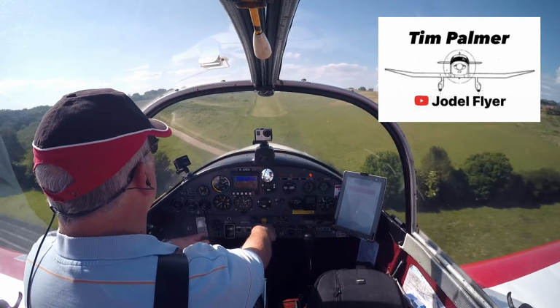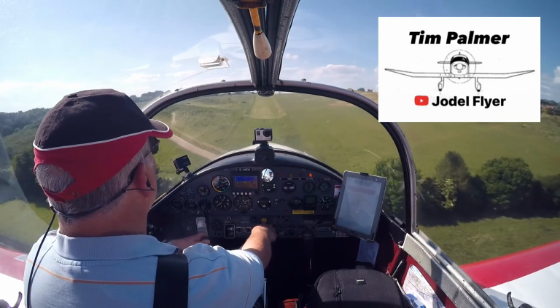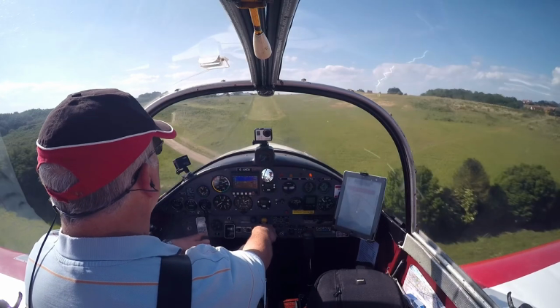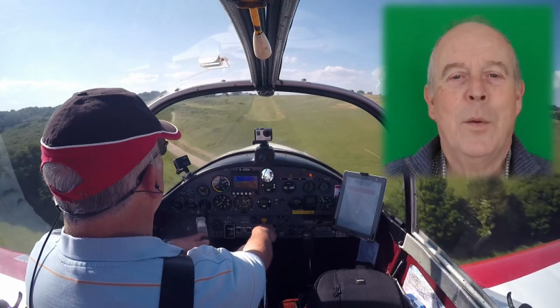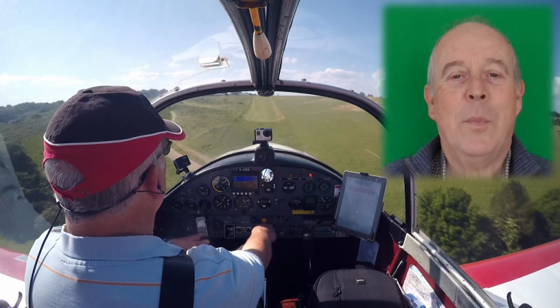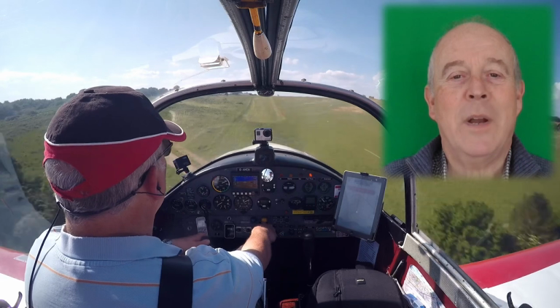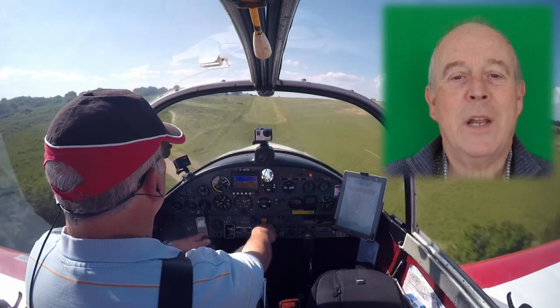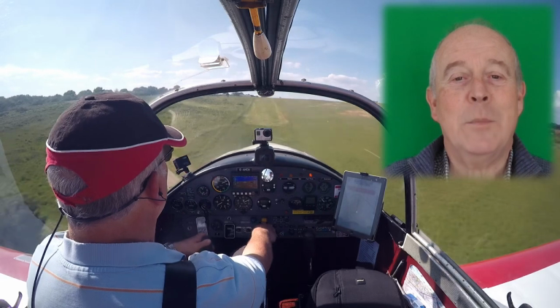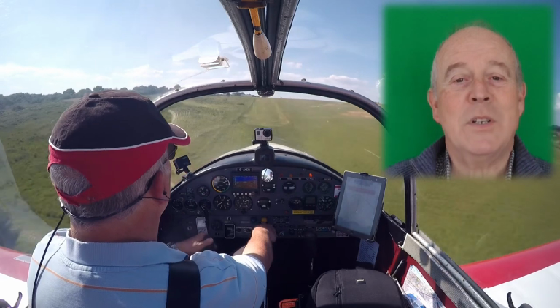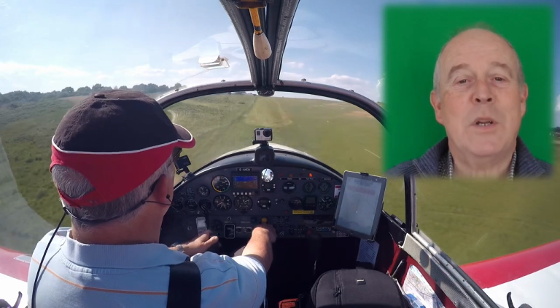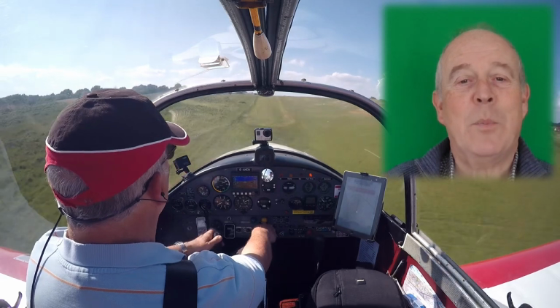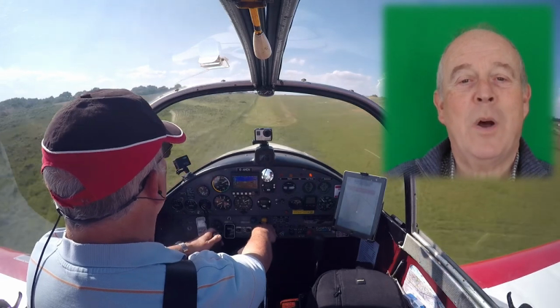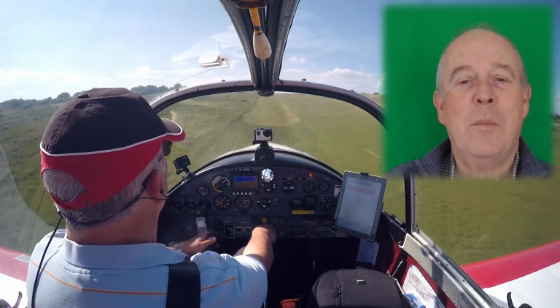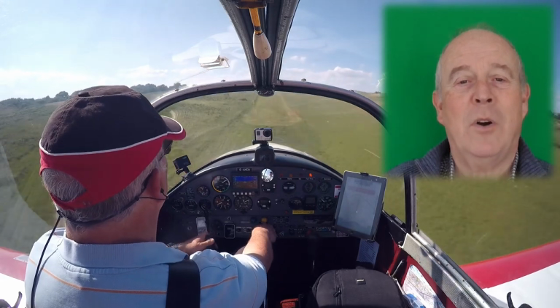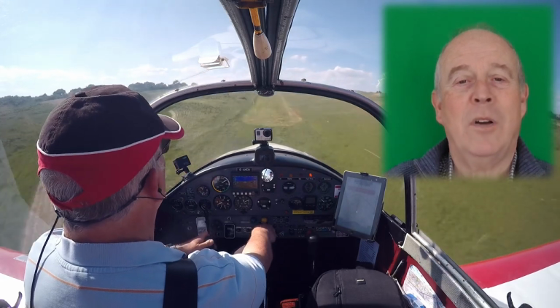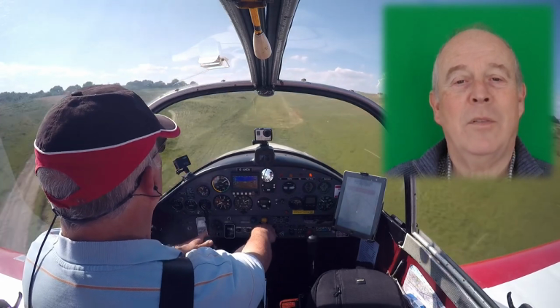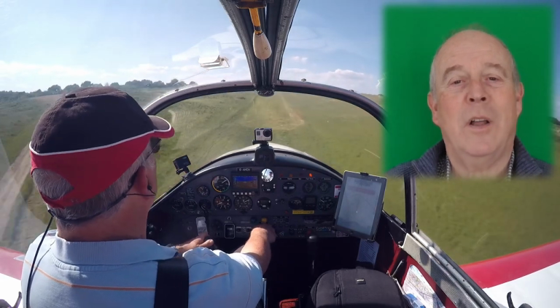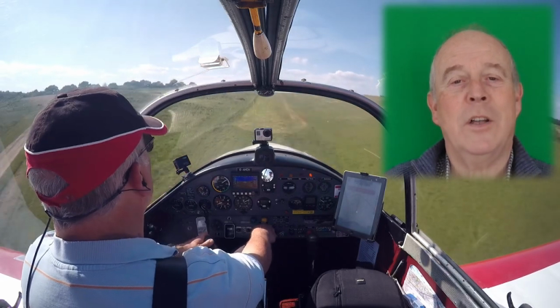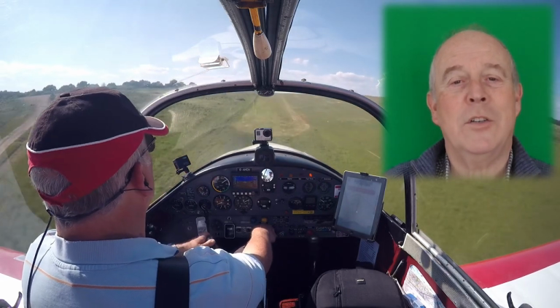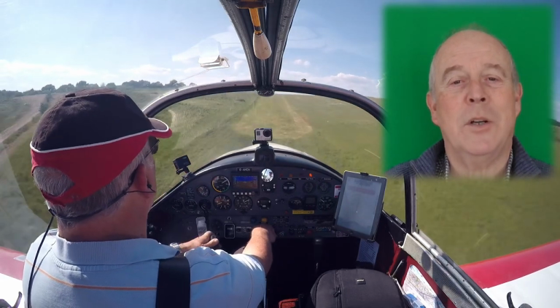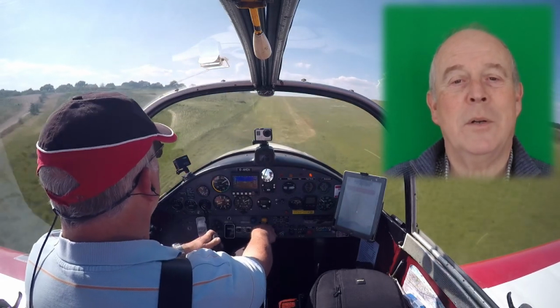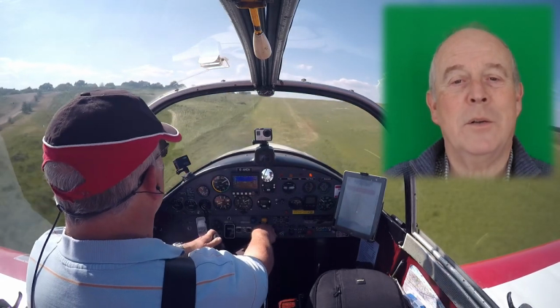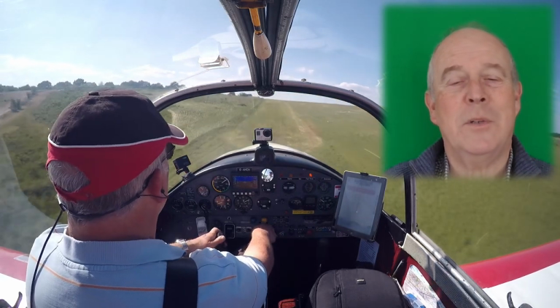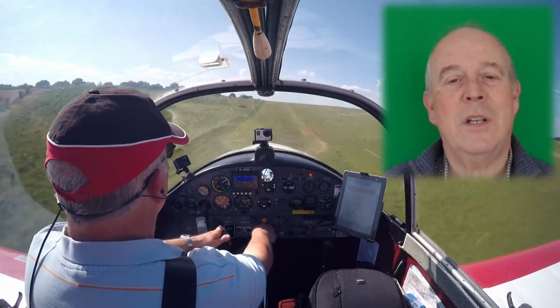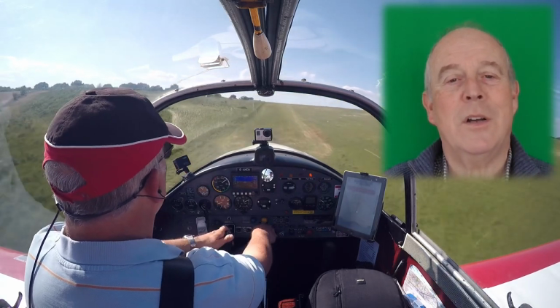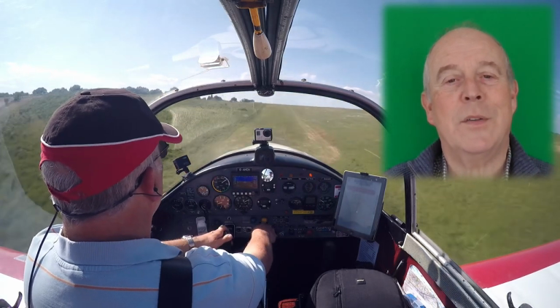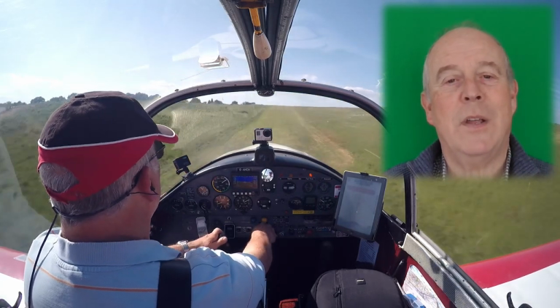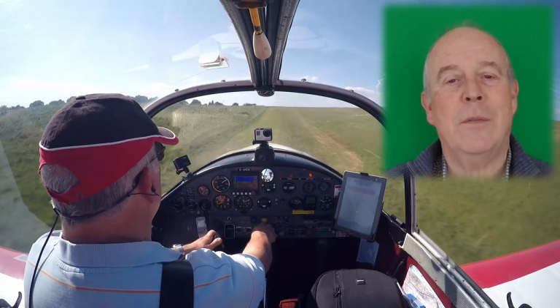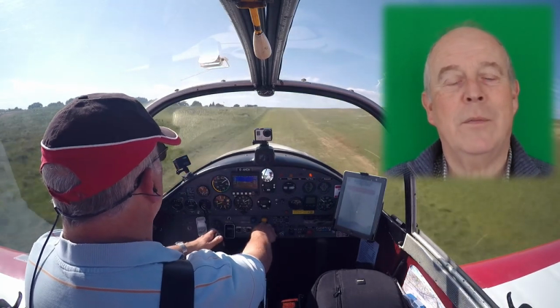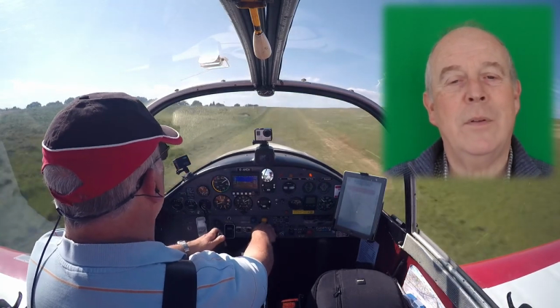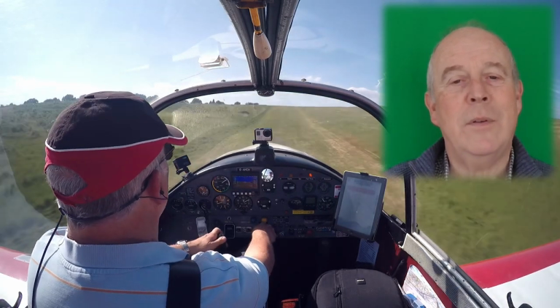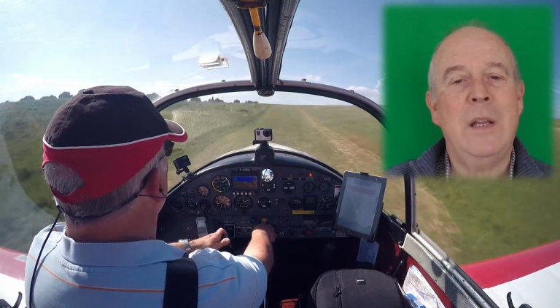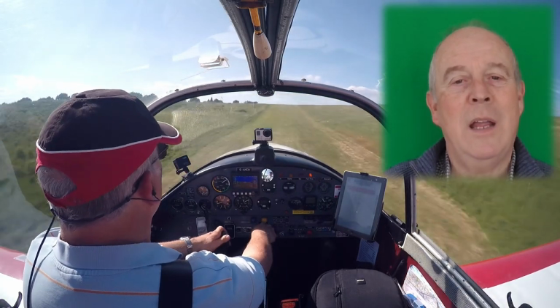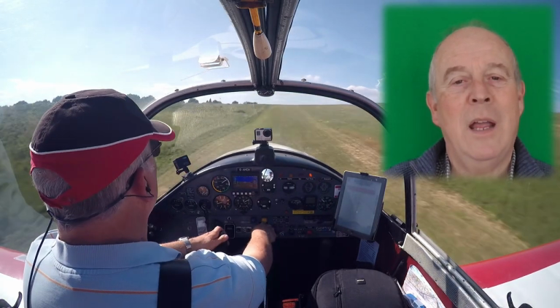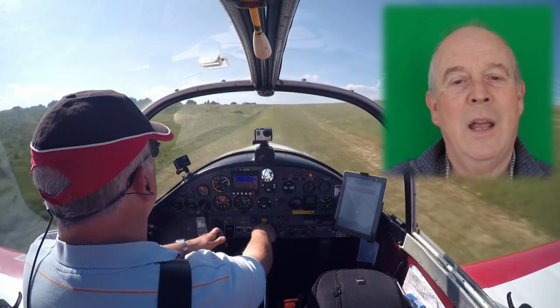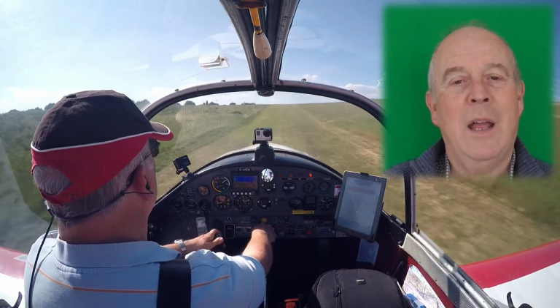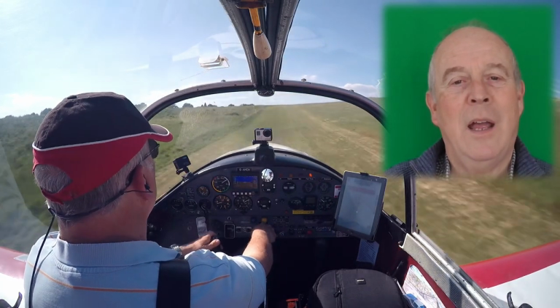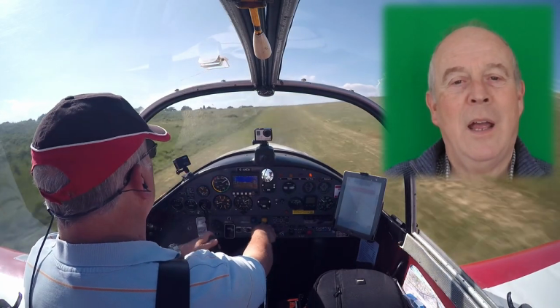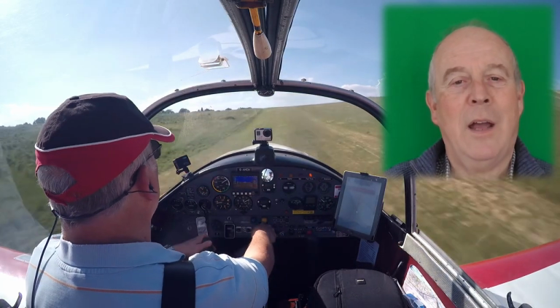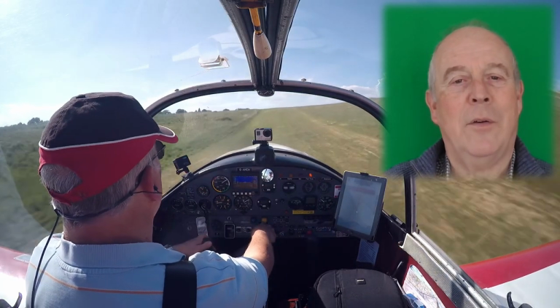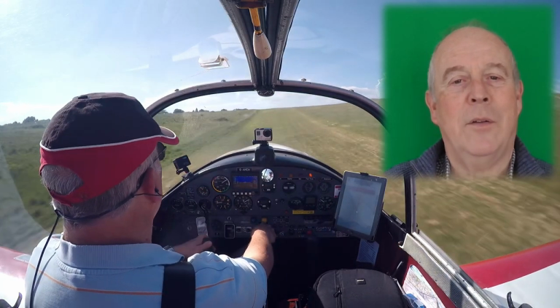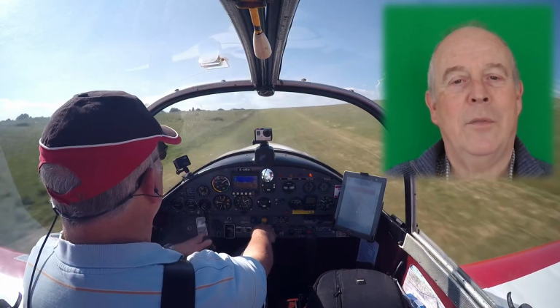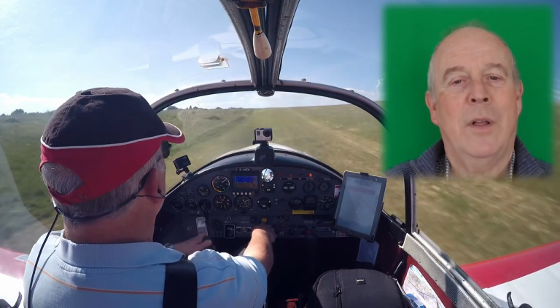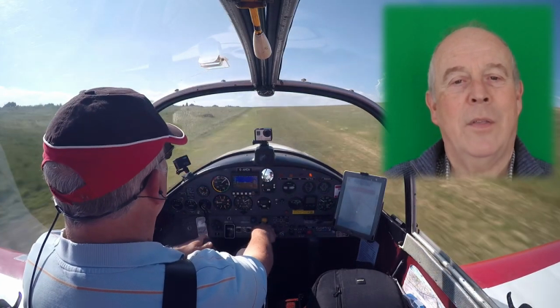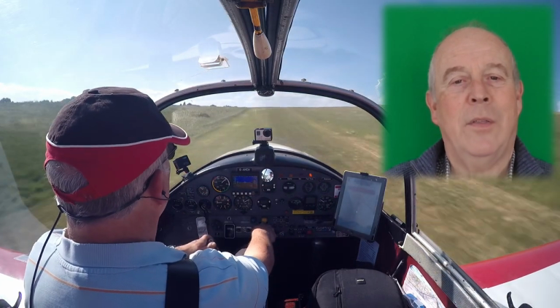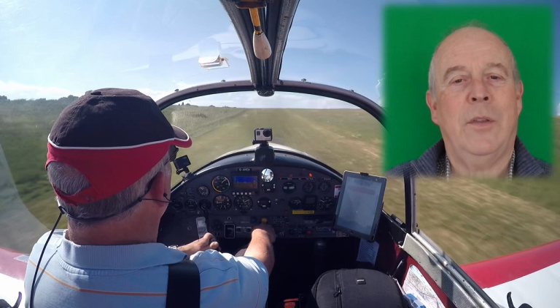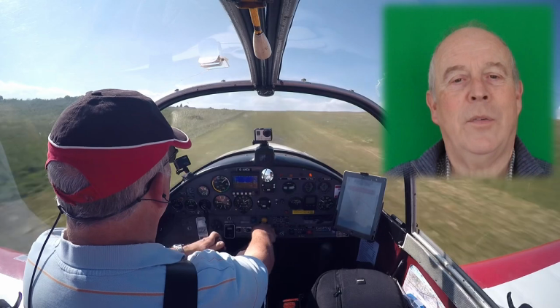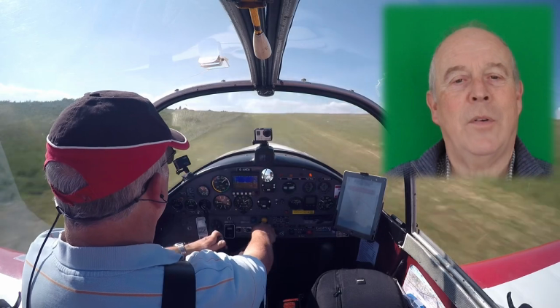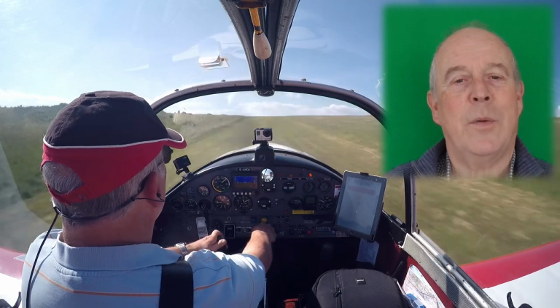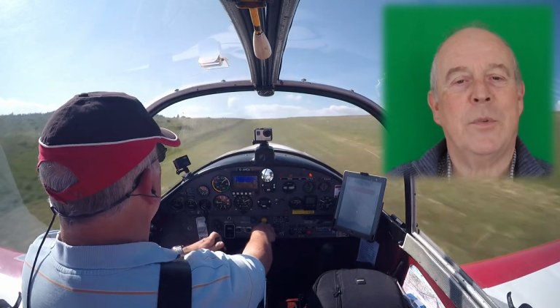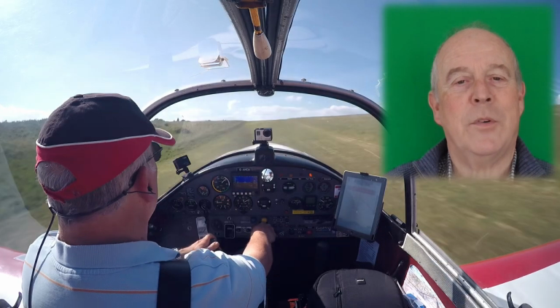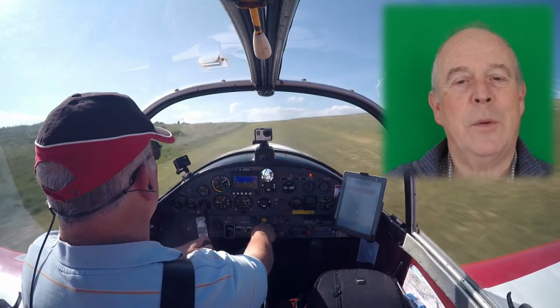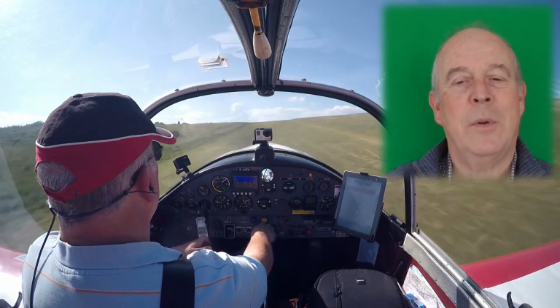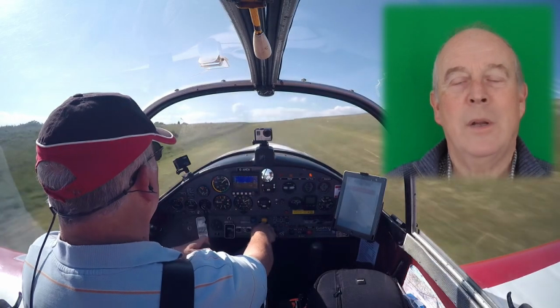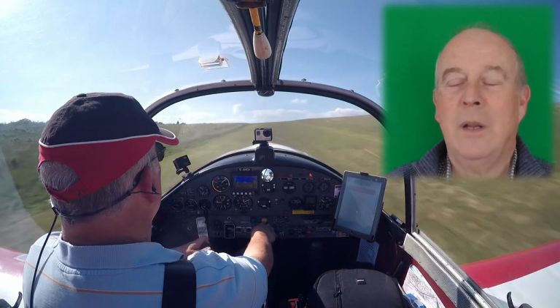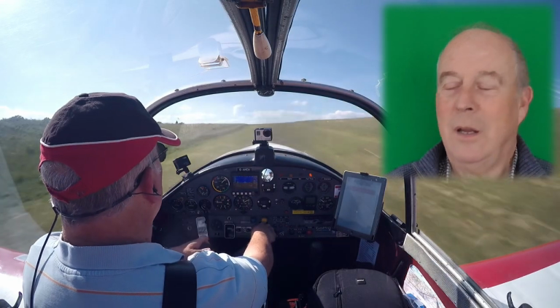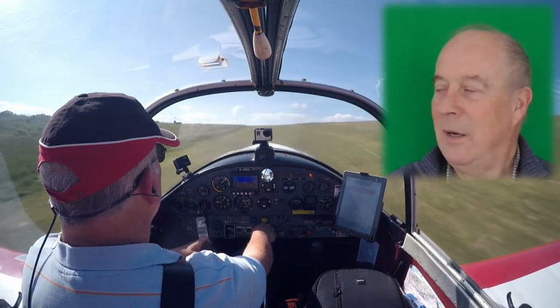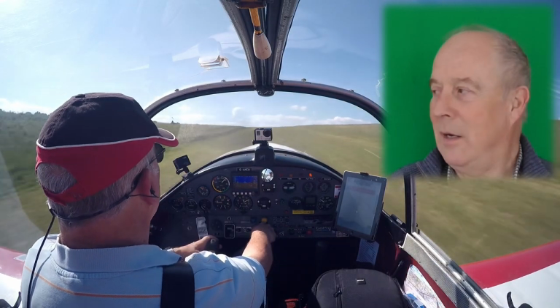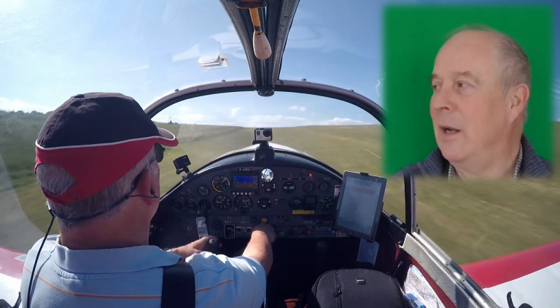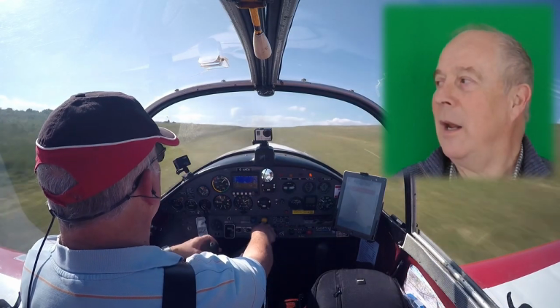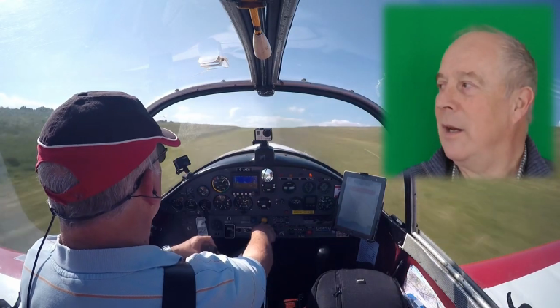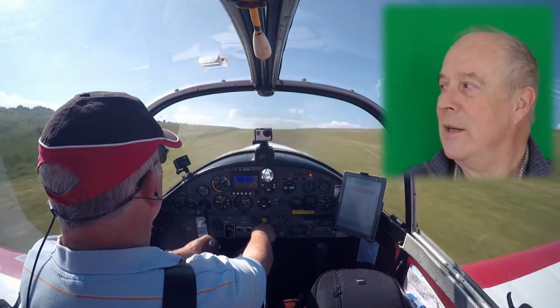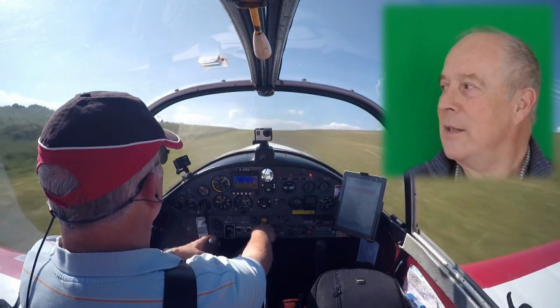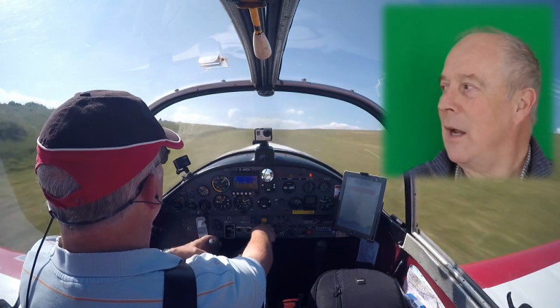My name is Tim Palmer. I fly a Jodell DR-1050 out of this farm strip in Istanbul.